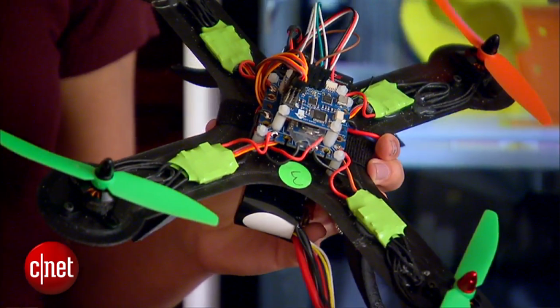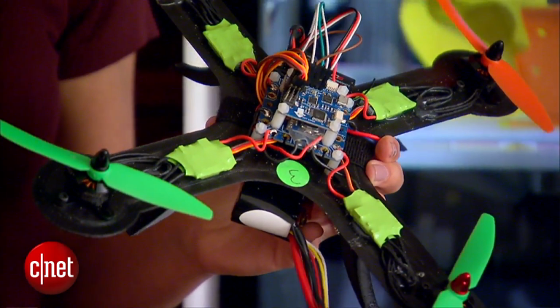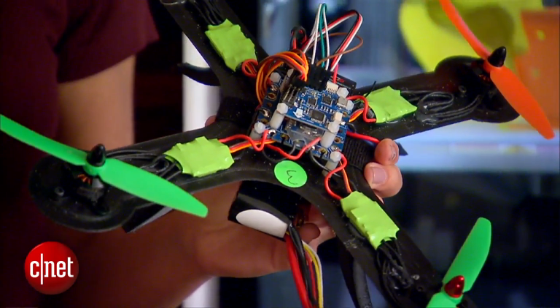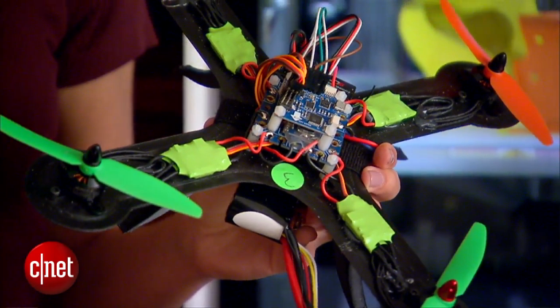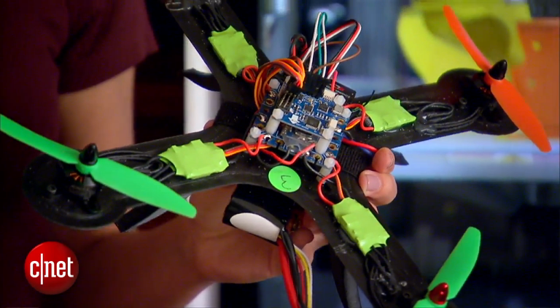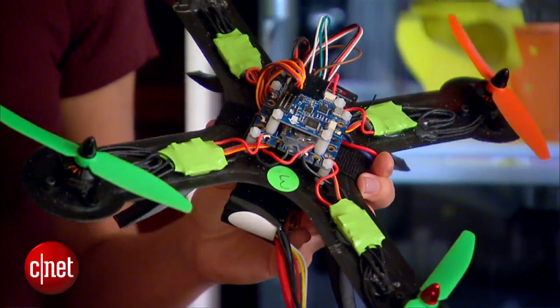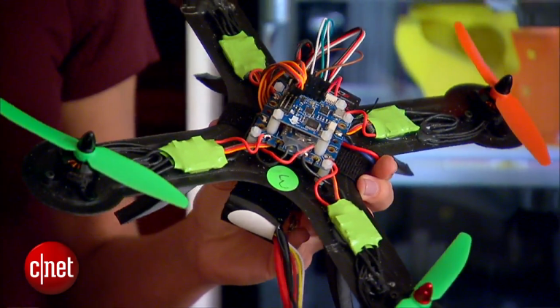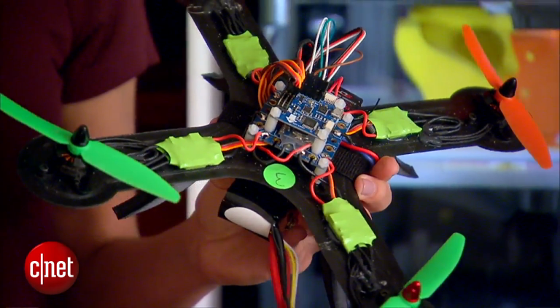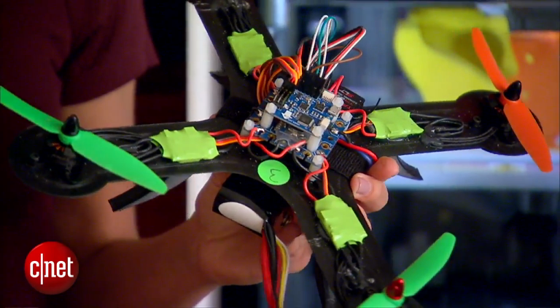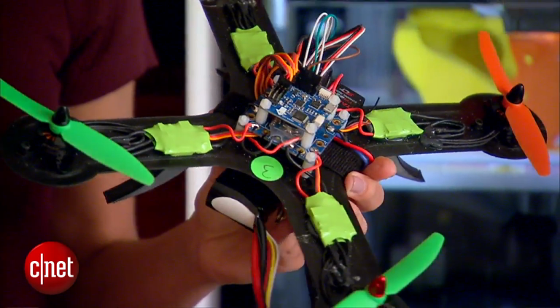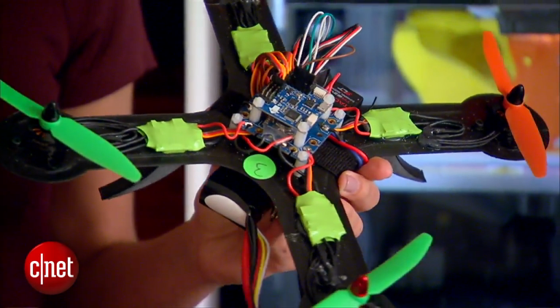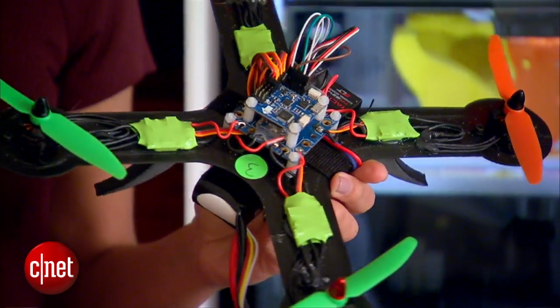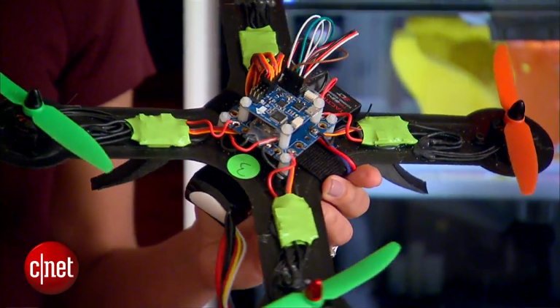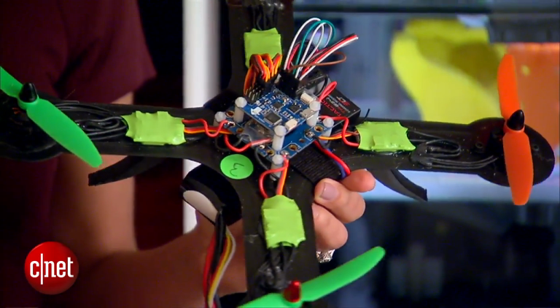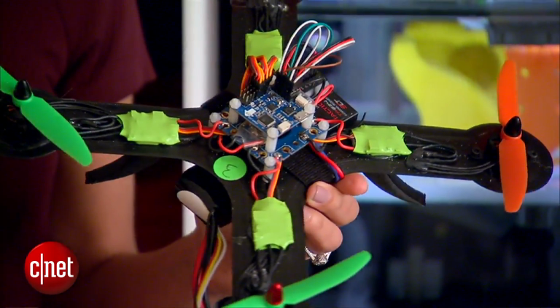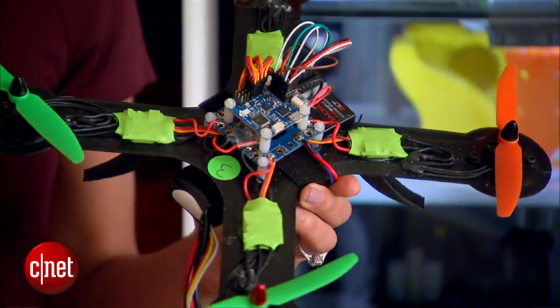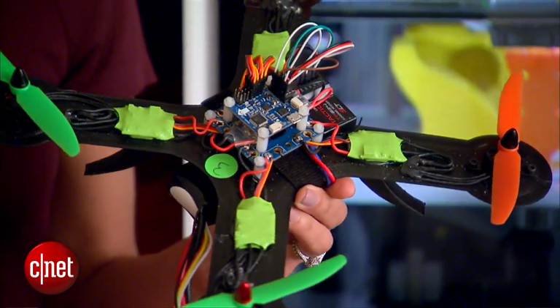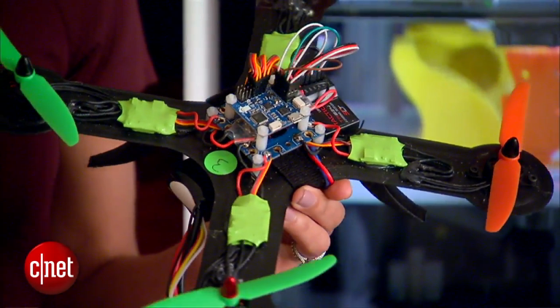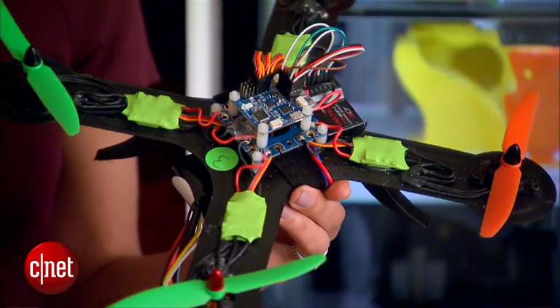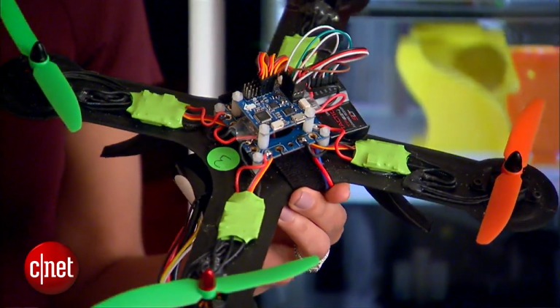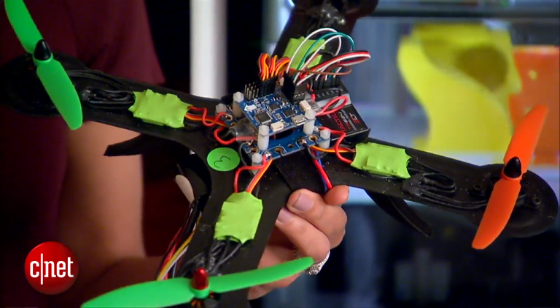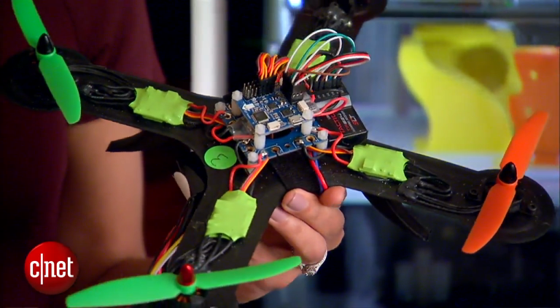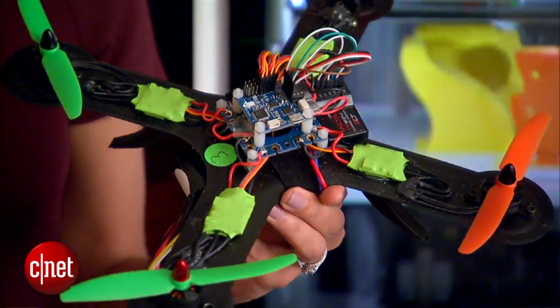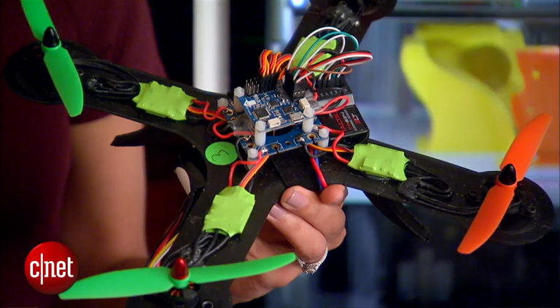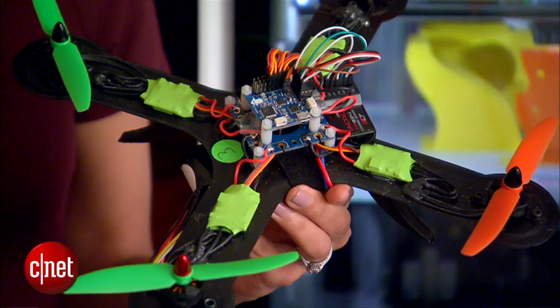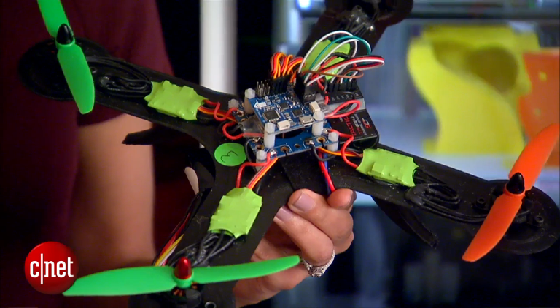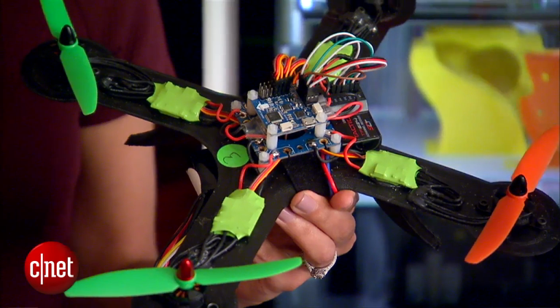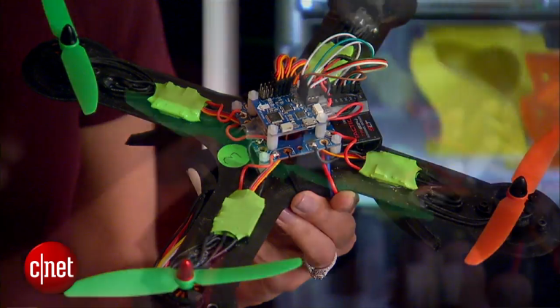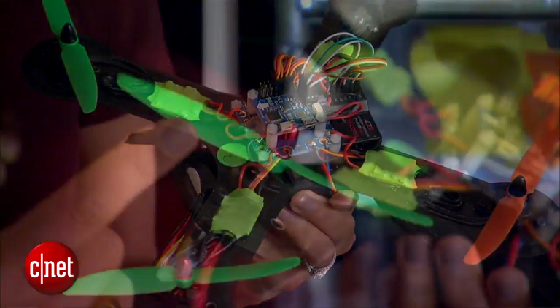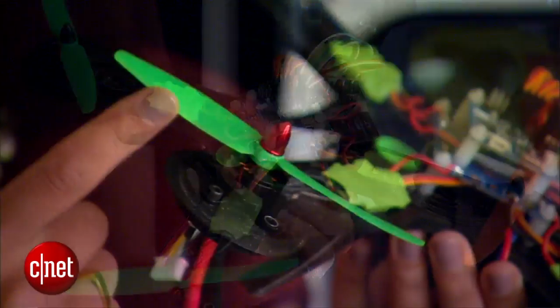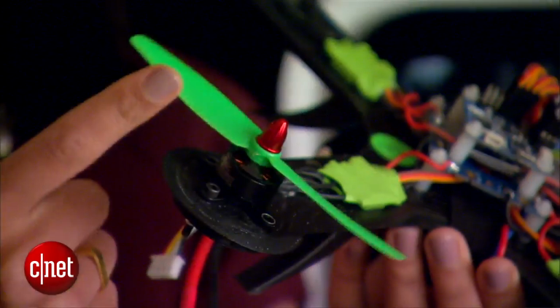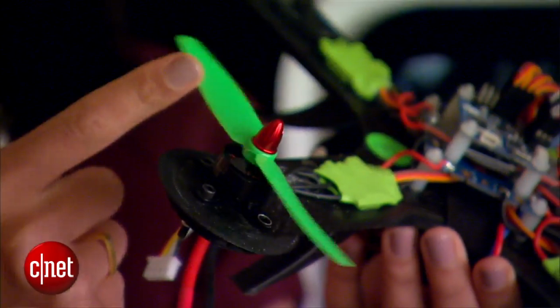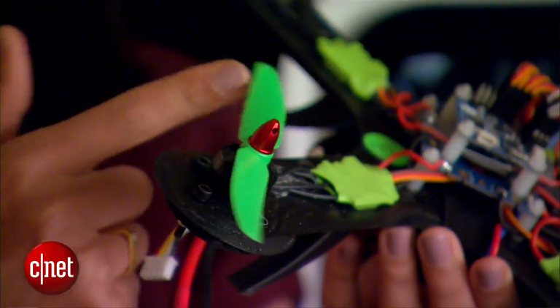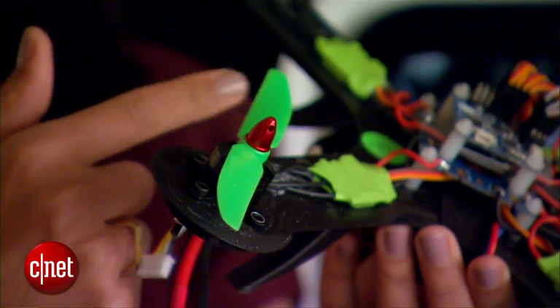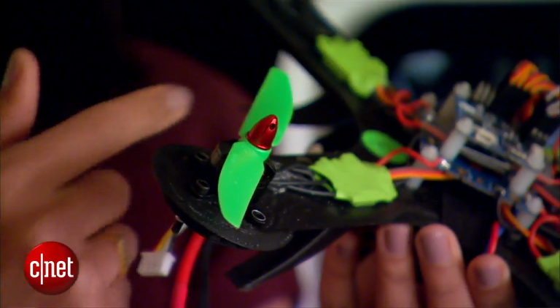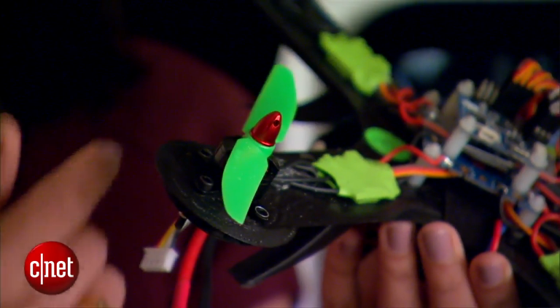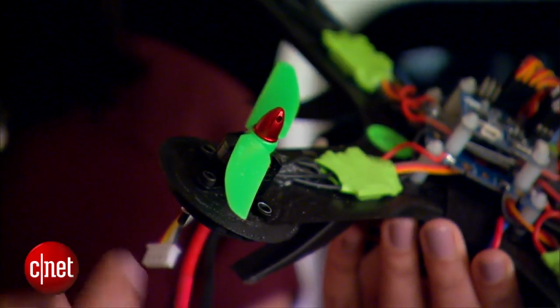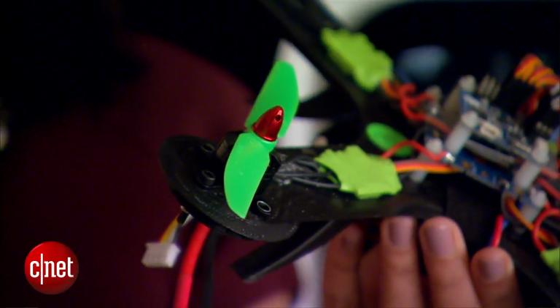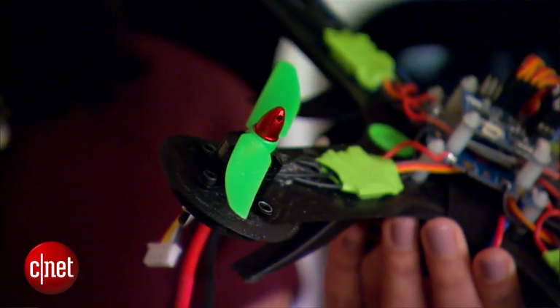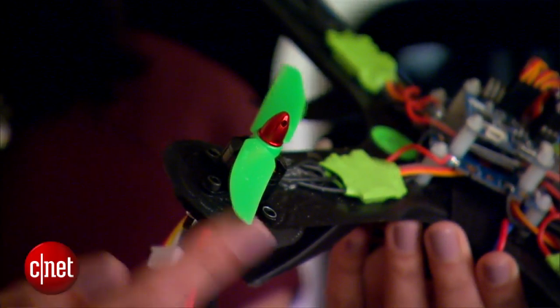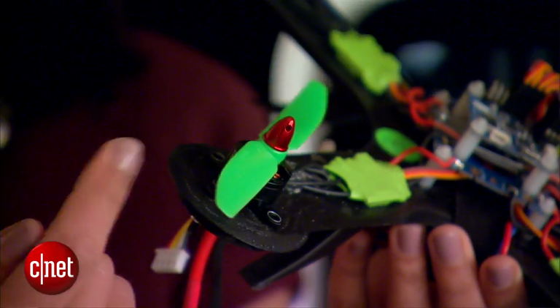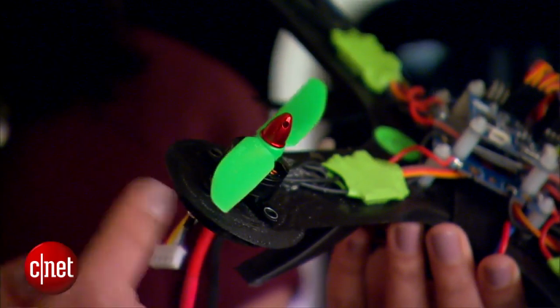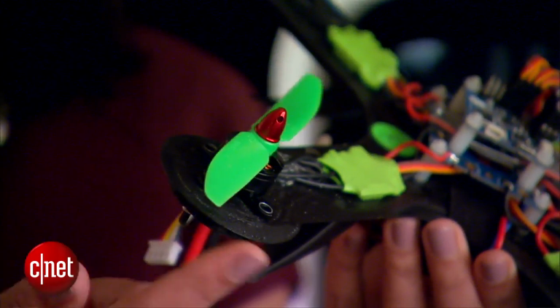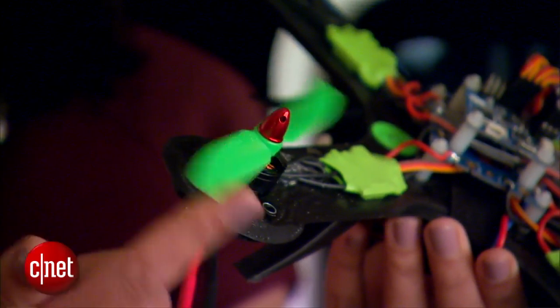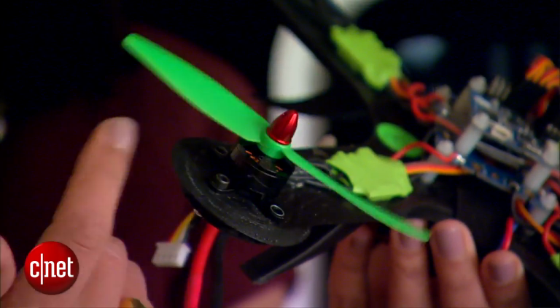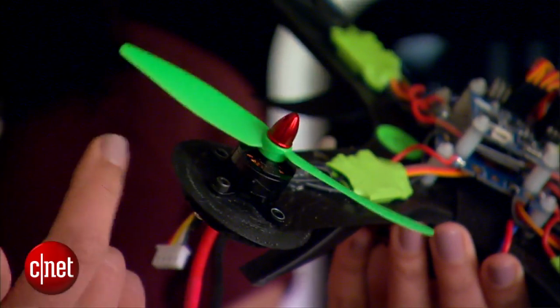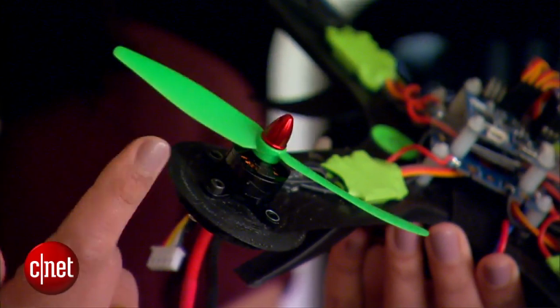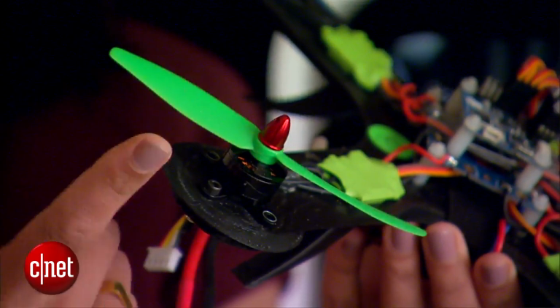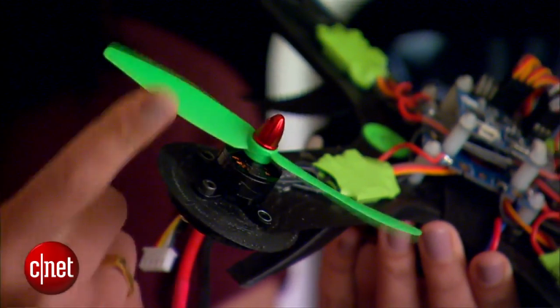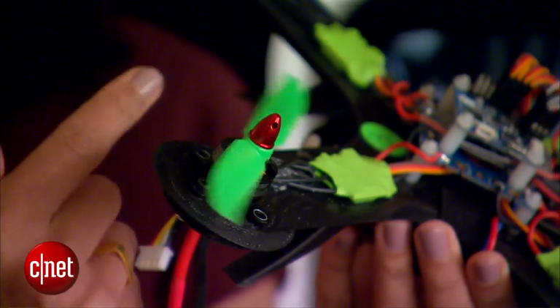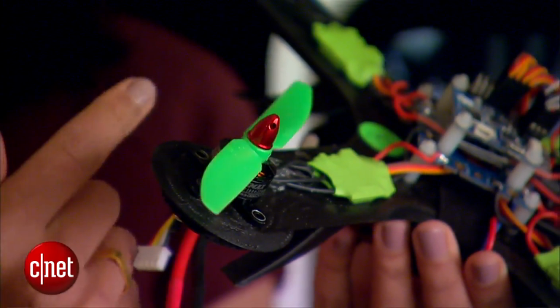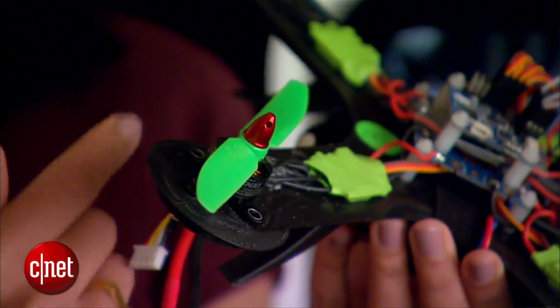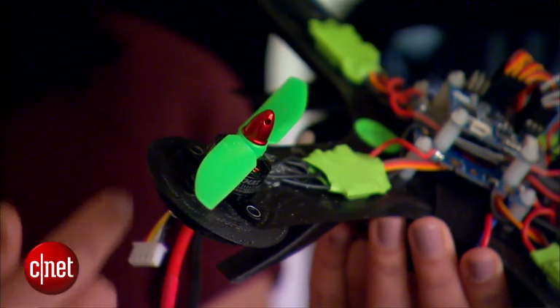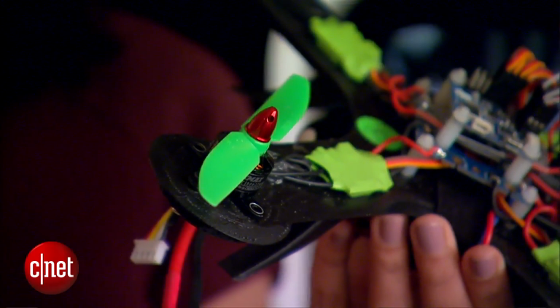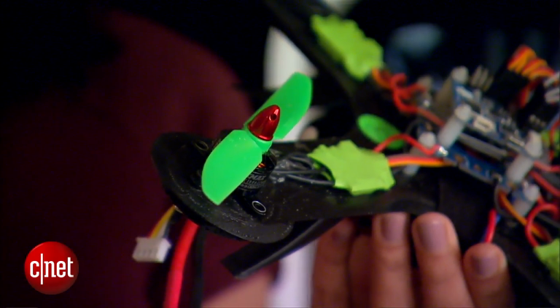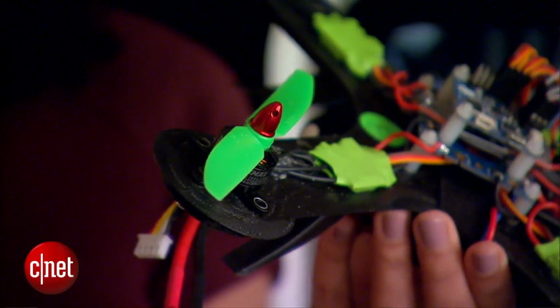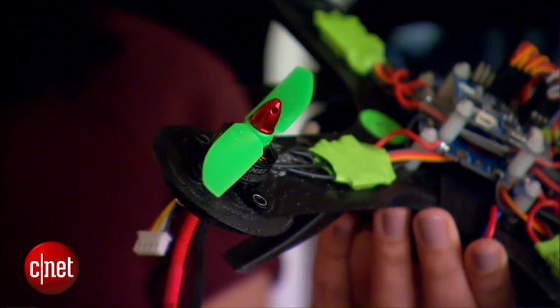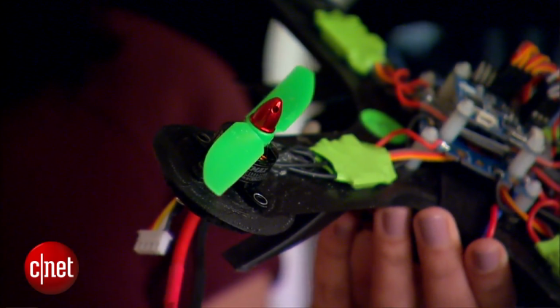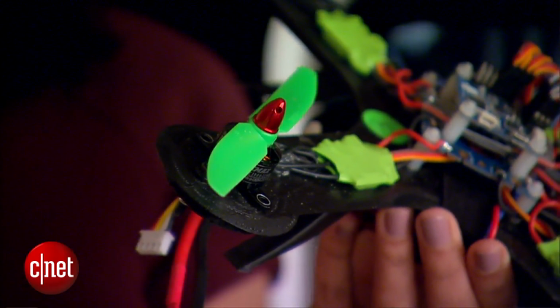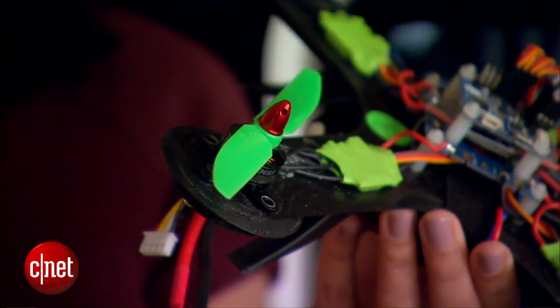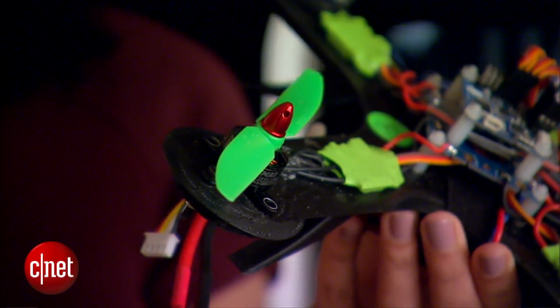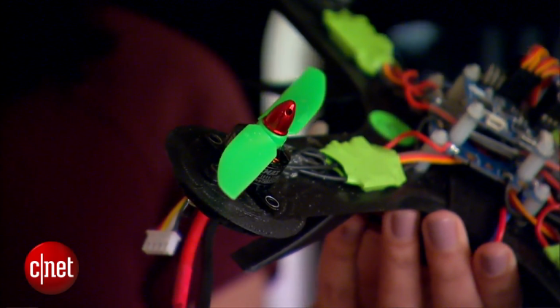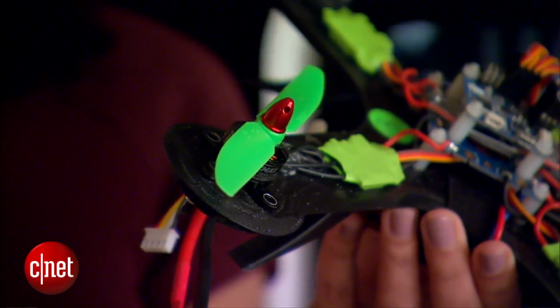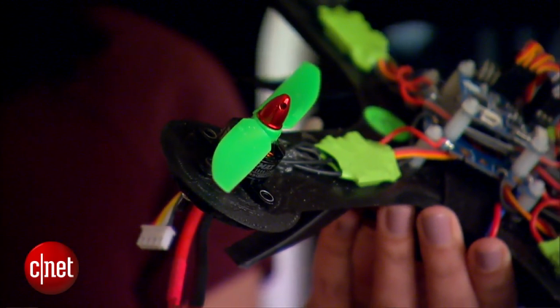Once it's all said and done, it can actually fly up to 30 feet depending on which electric components you choose.